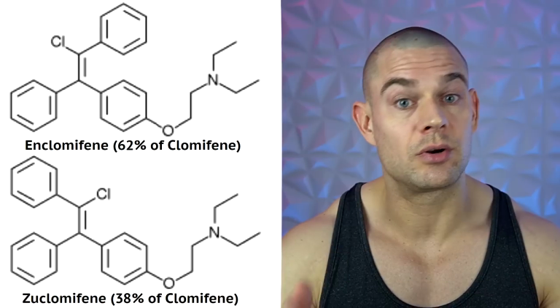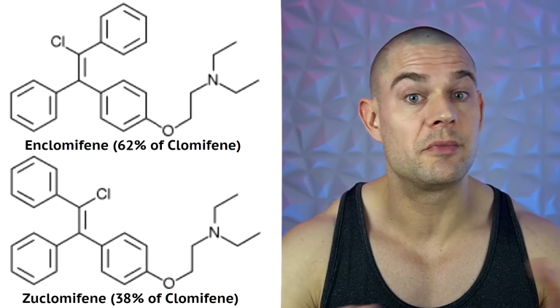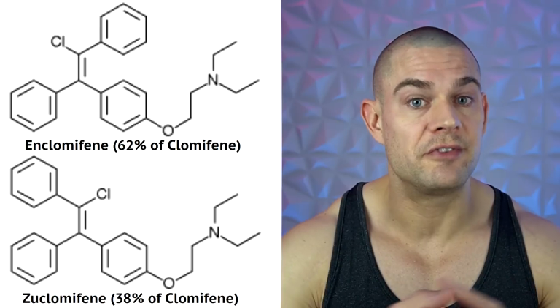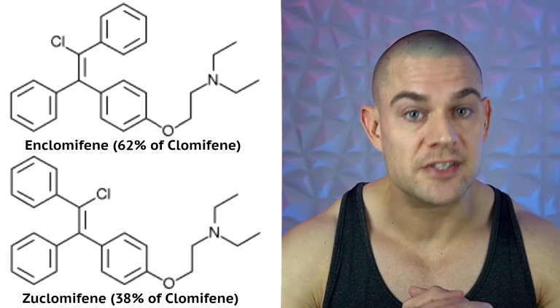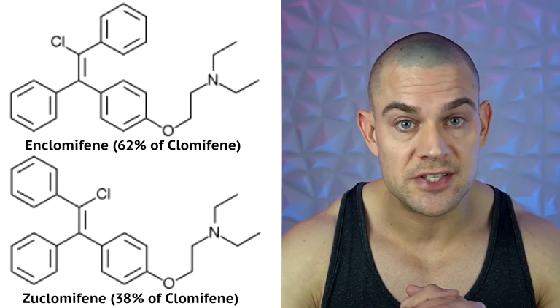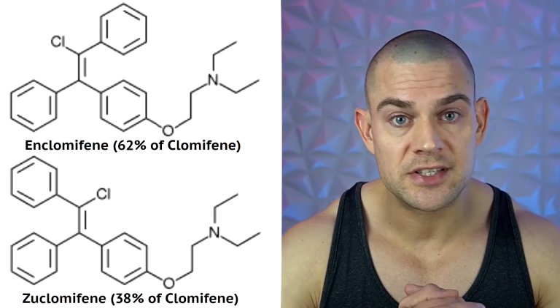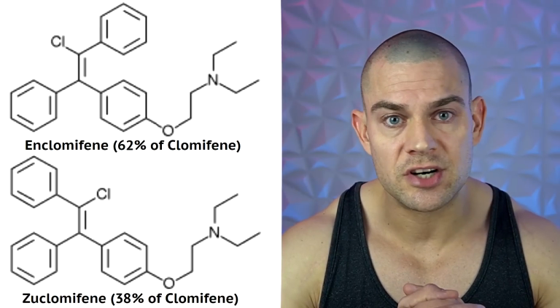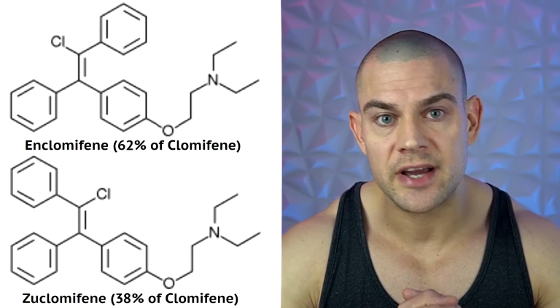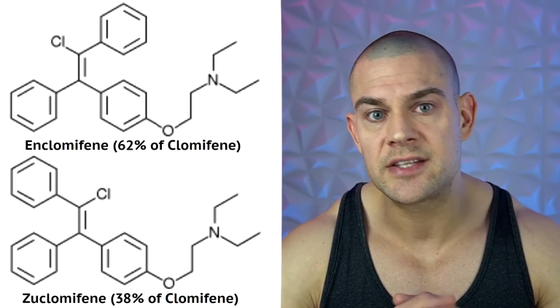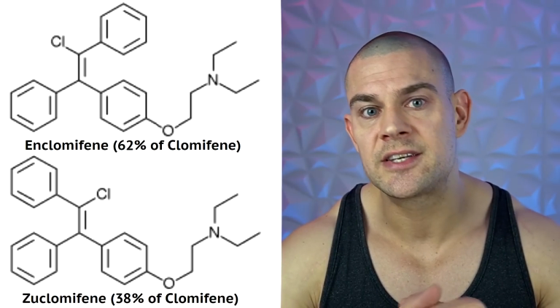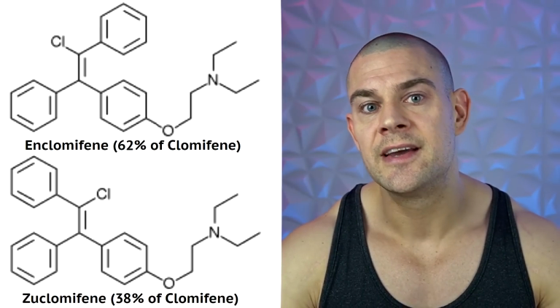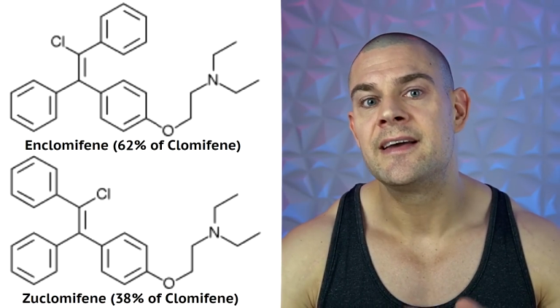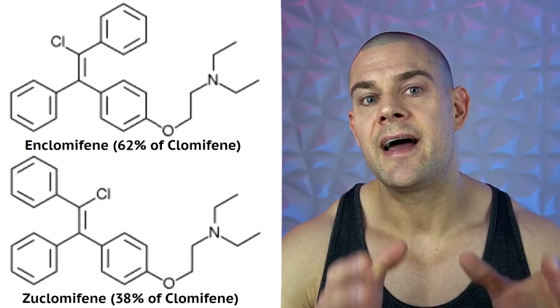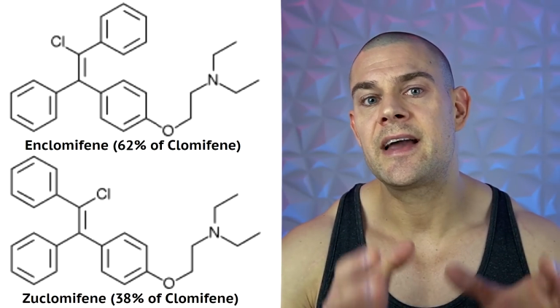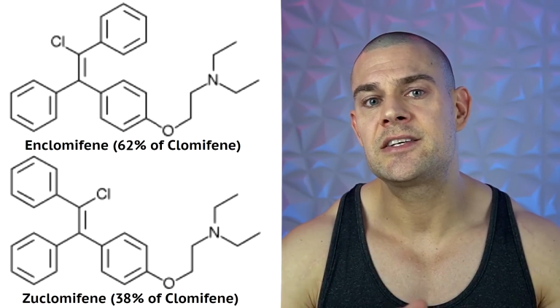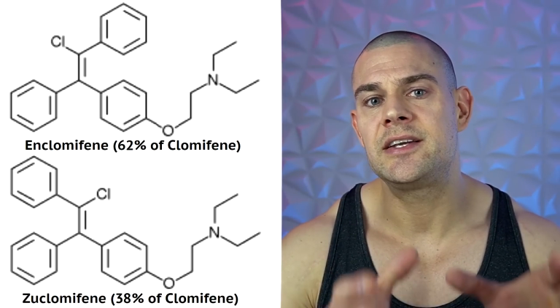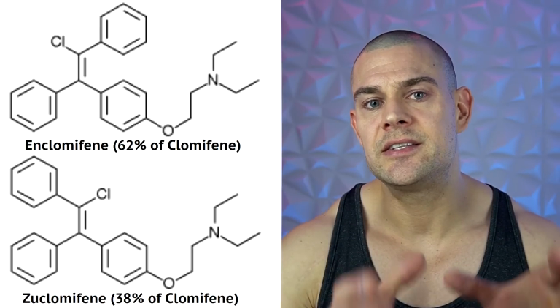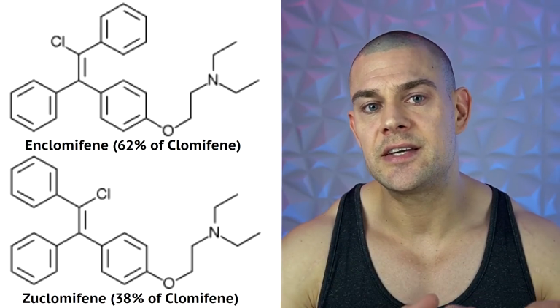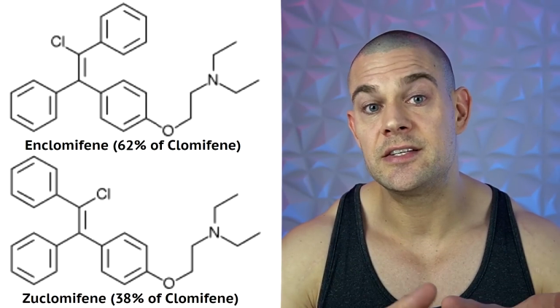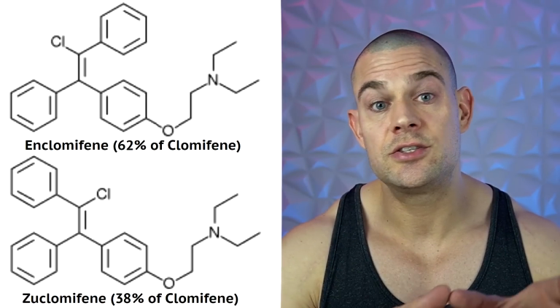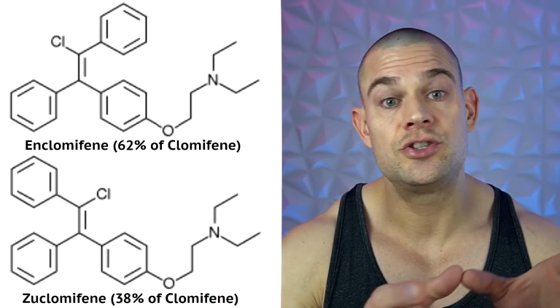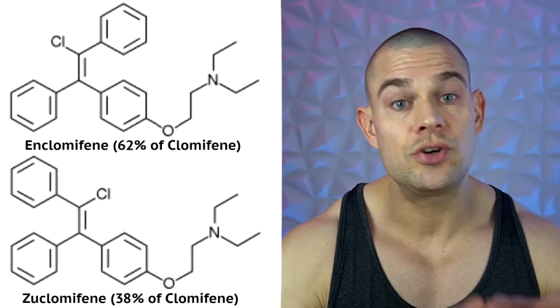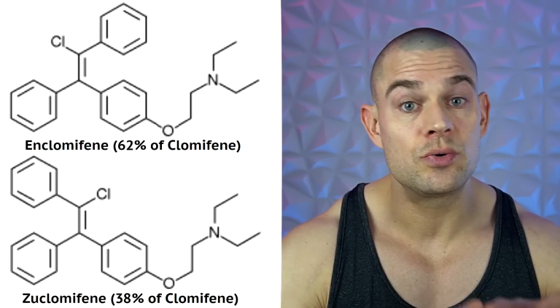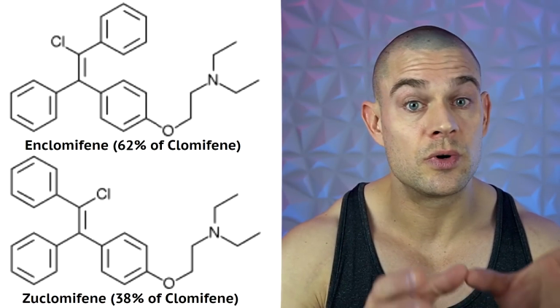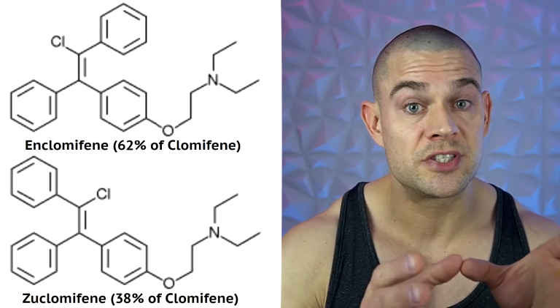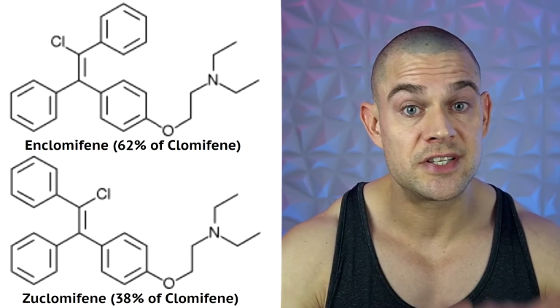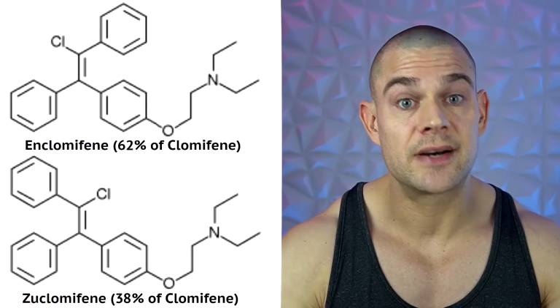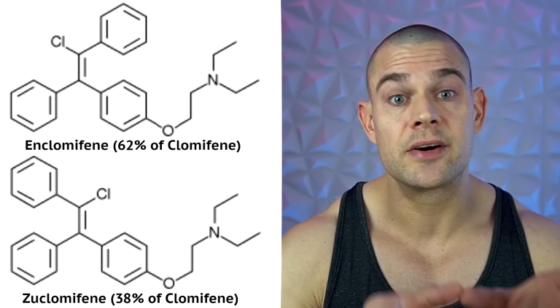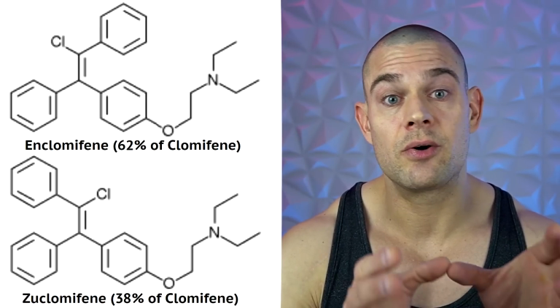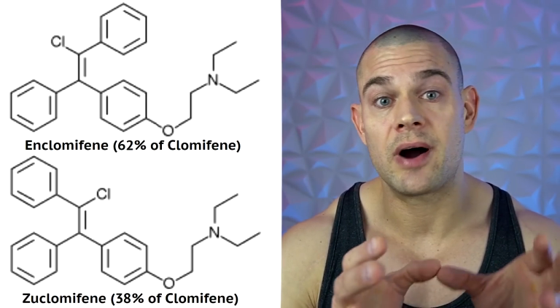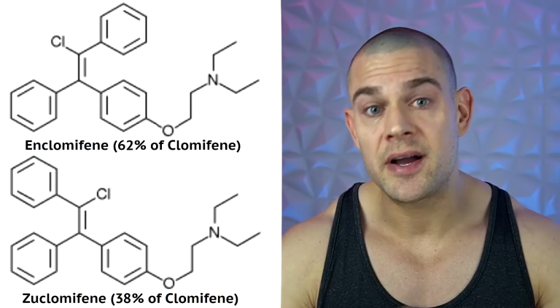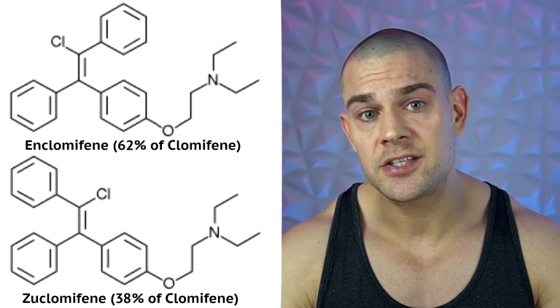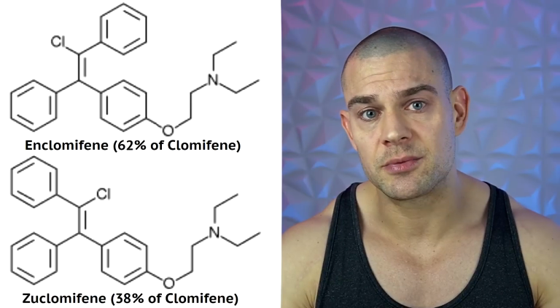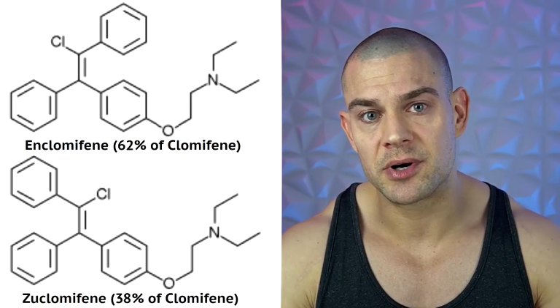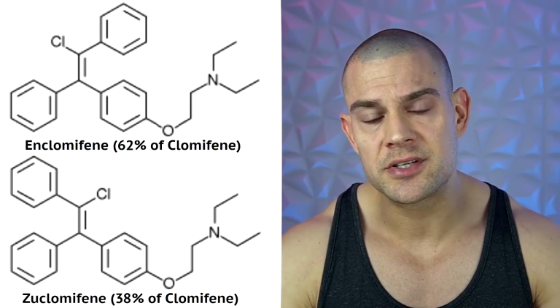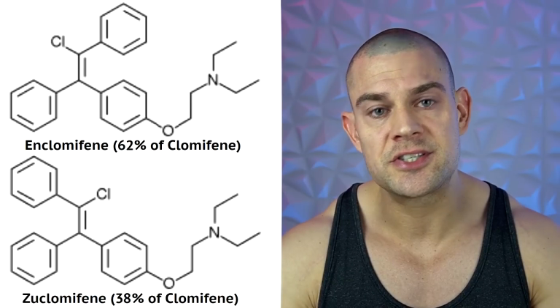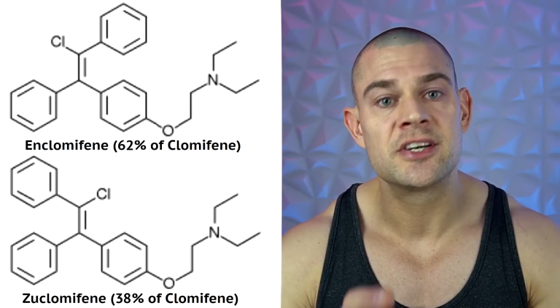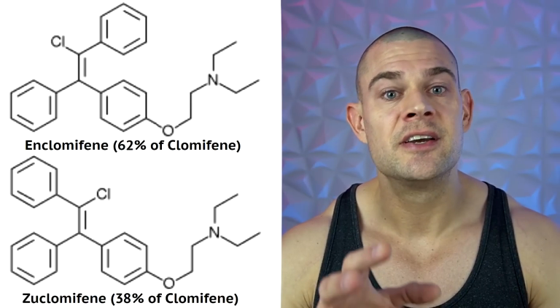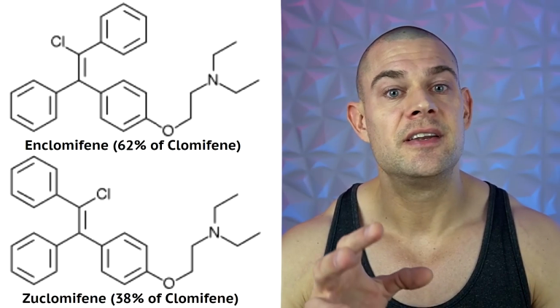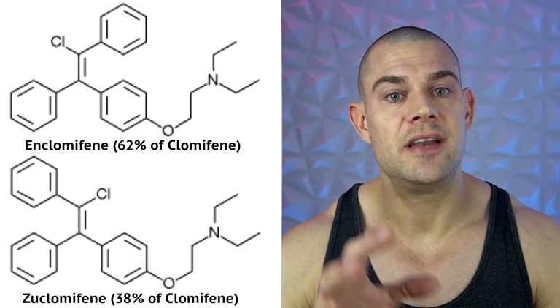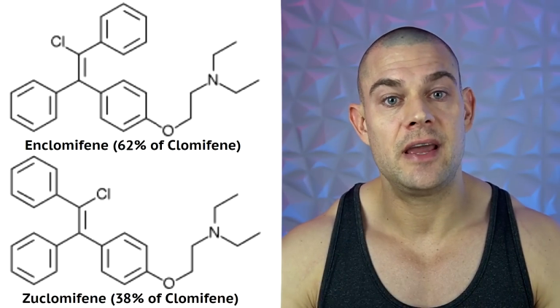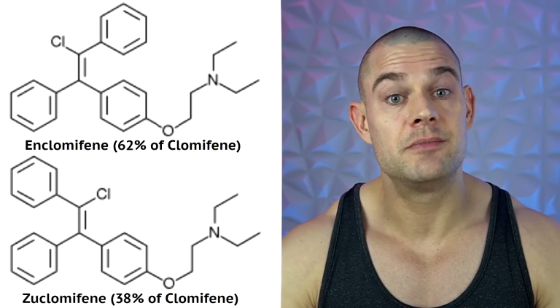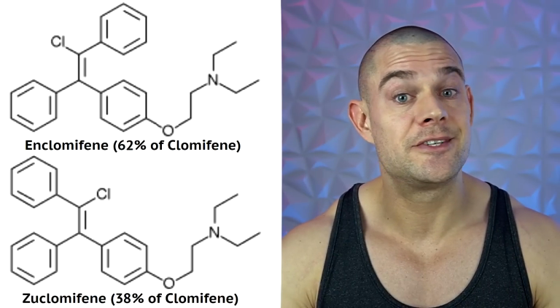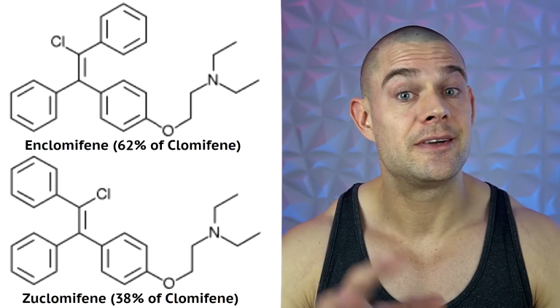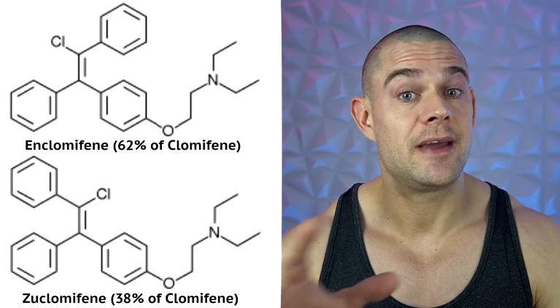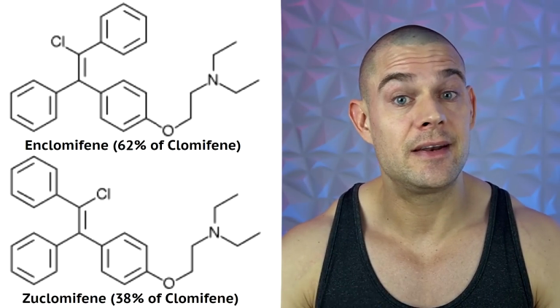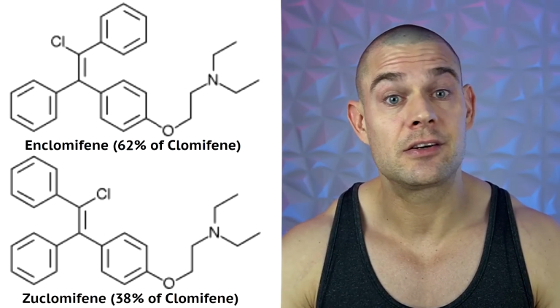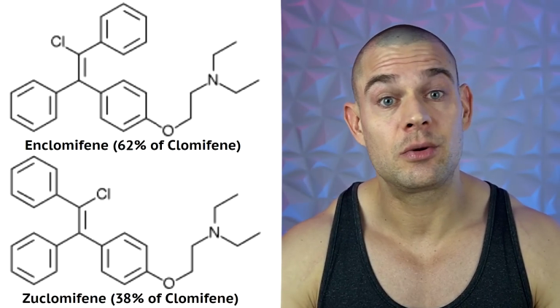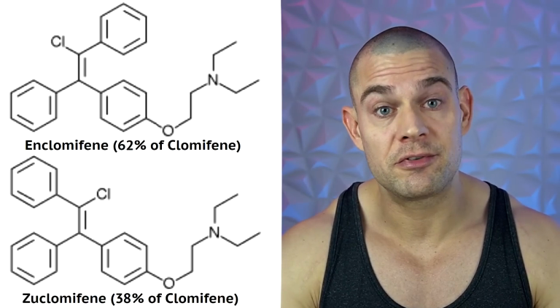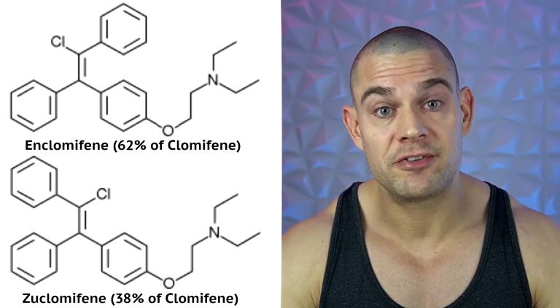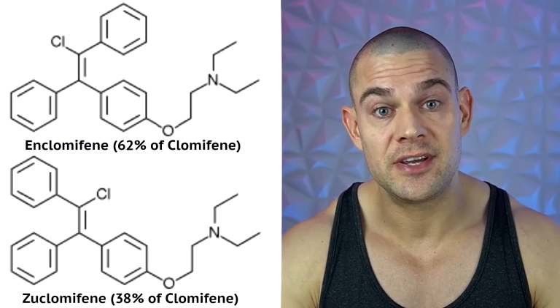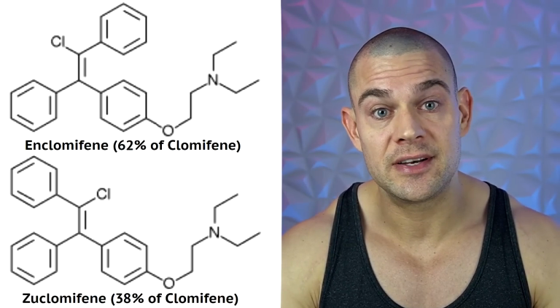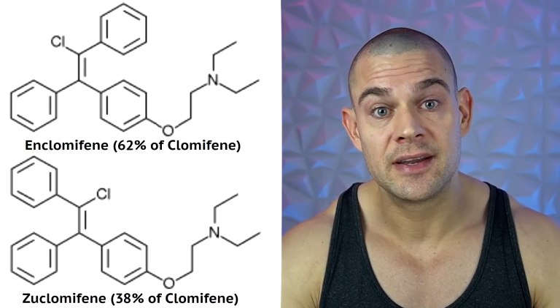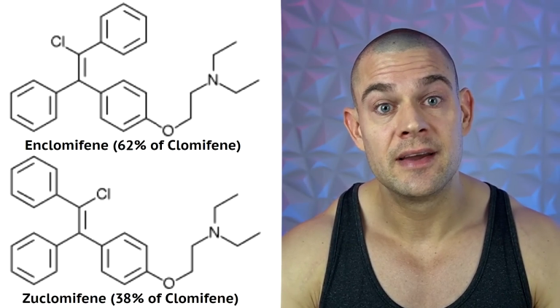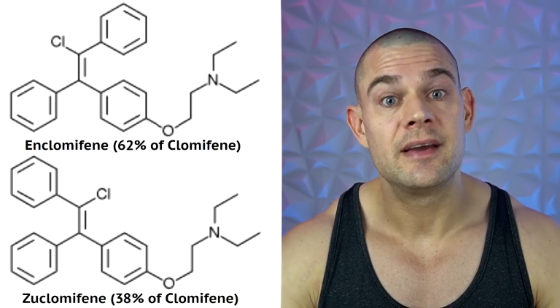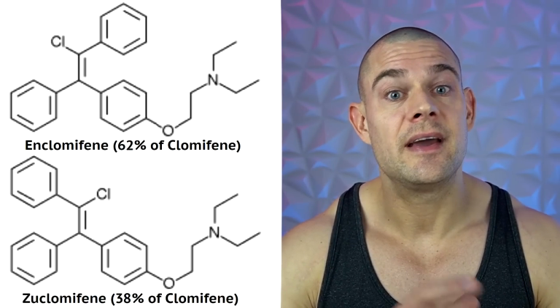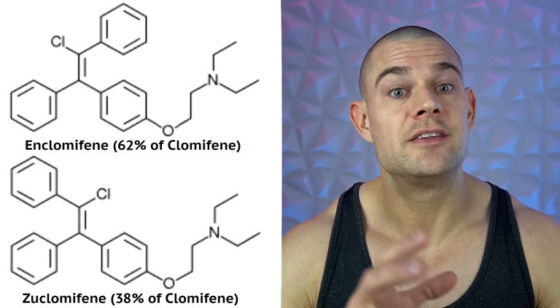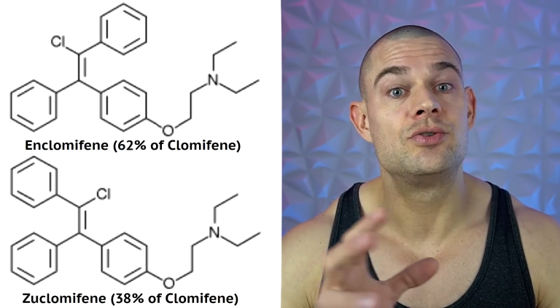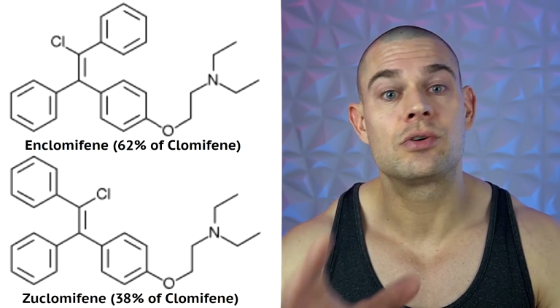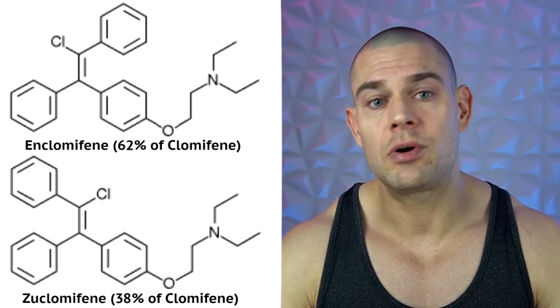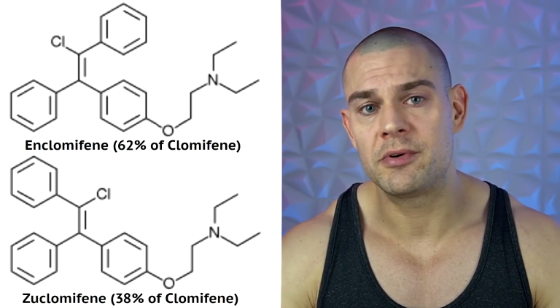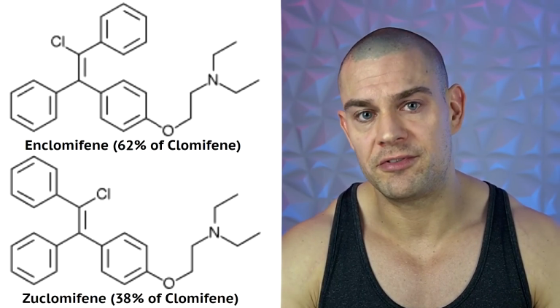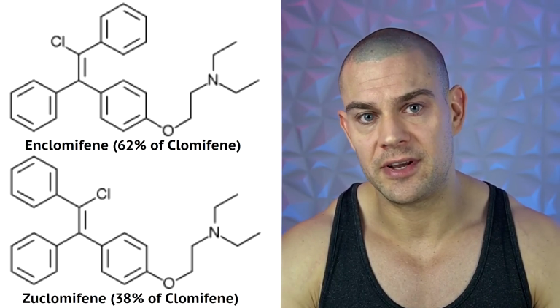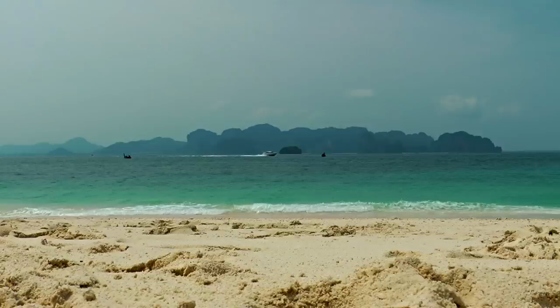Clomiphene citrate actually contains two stereoisomers named enclomiphene and zuclomiphene.